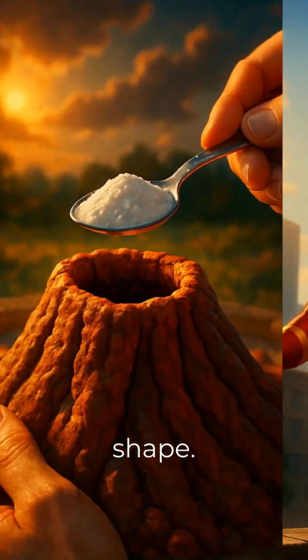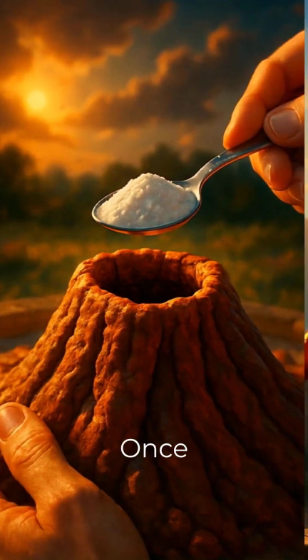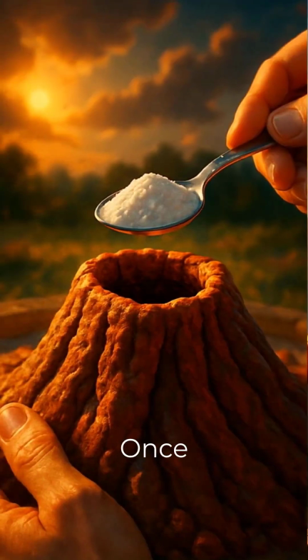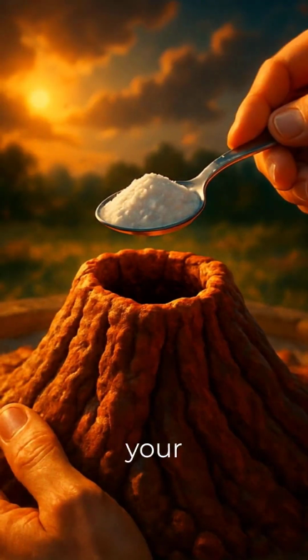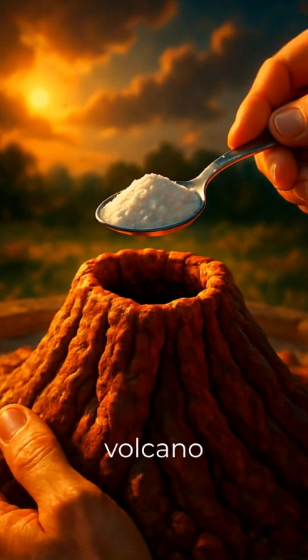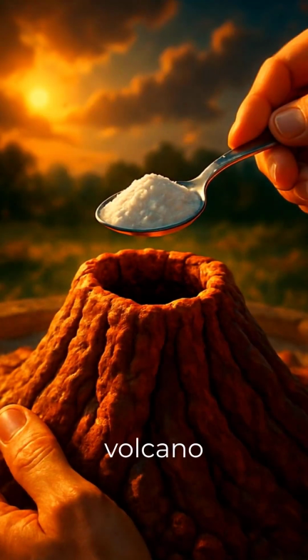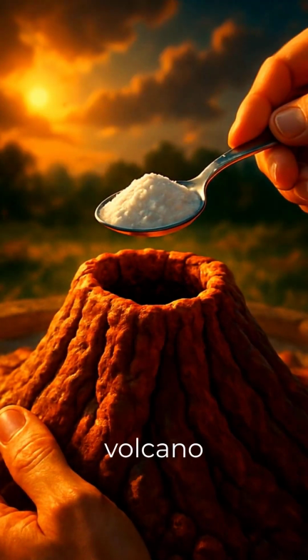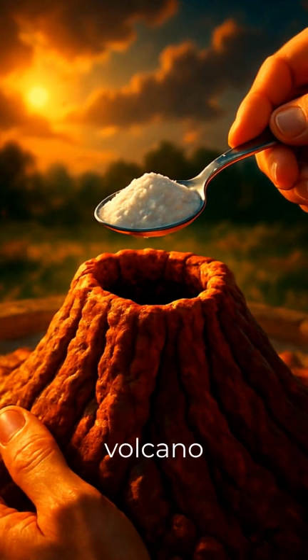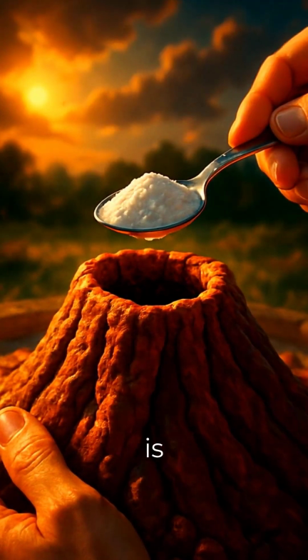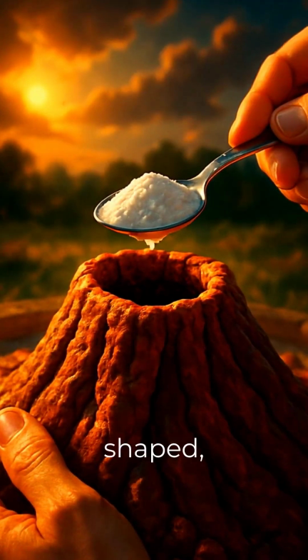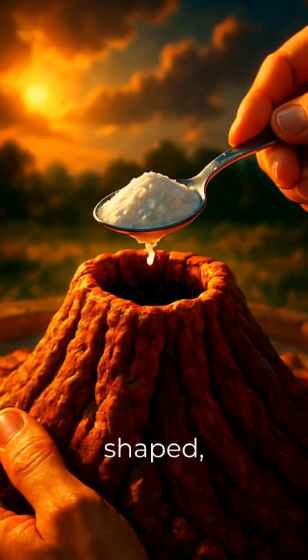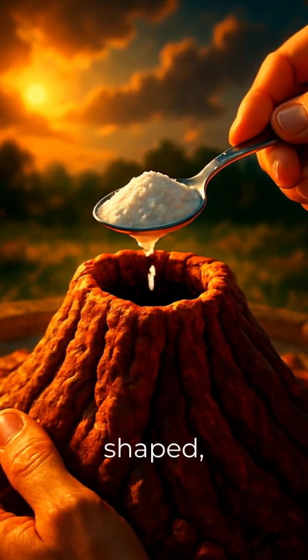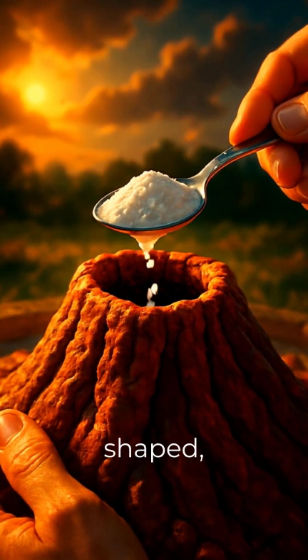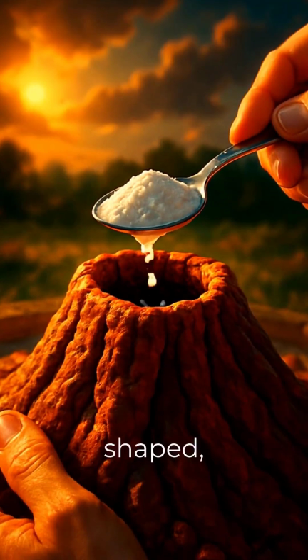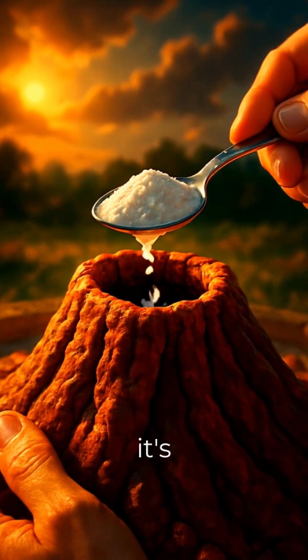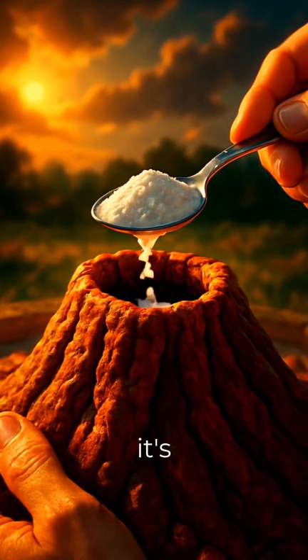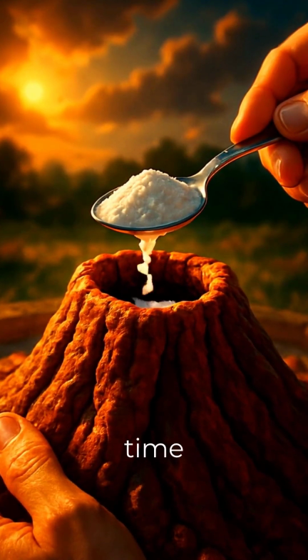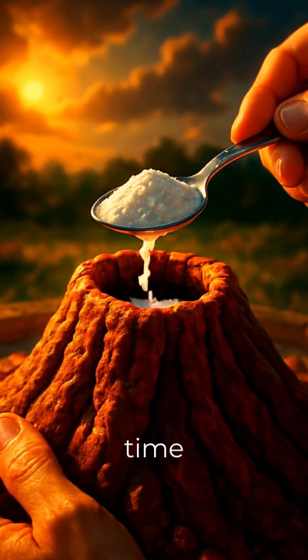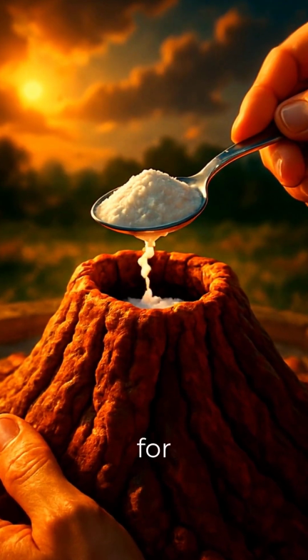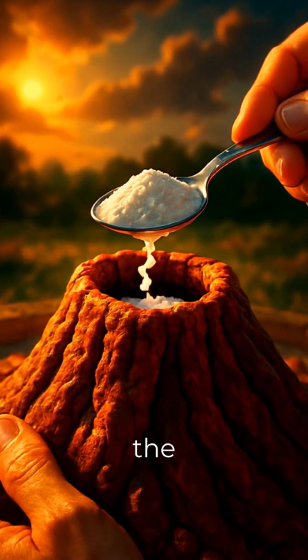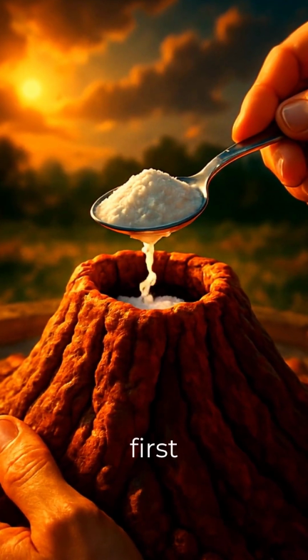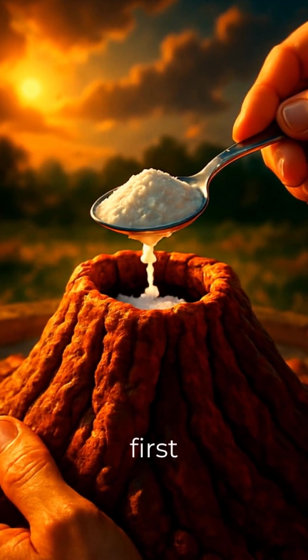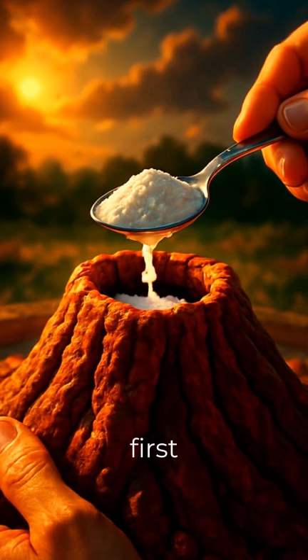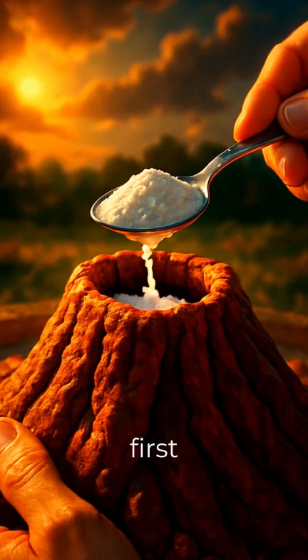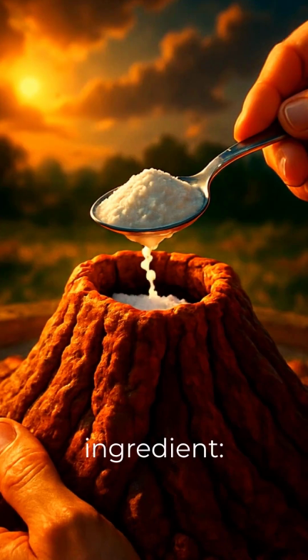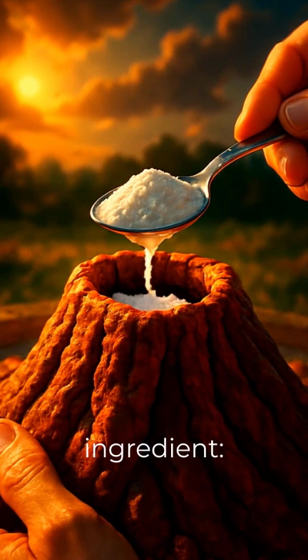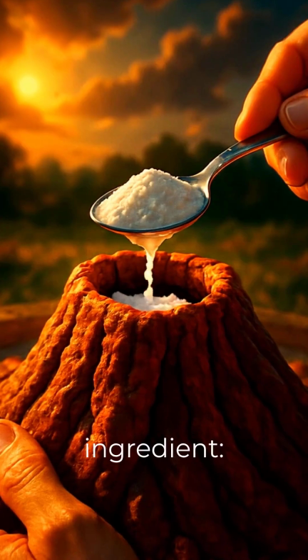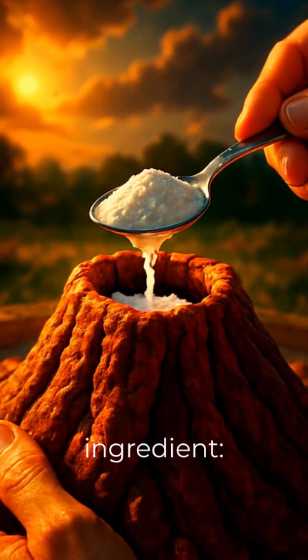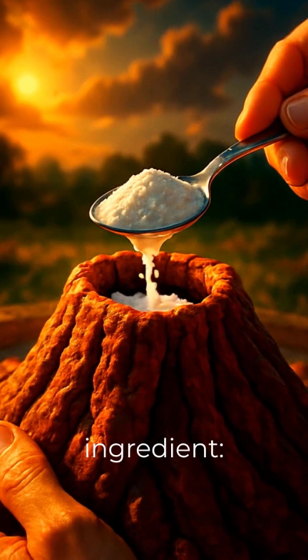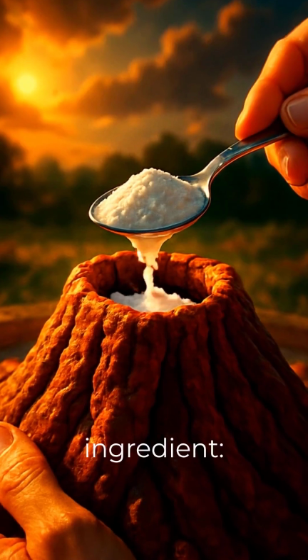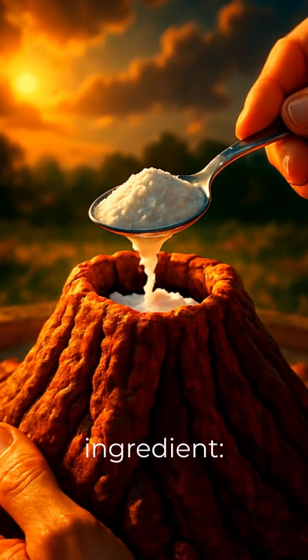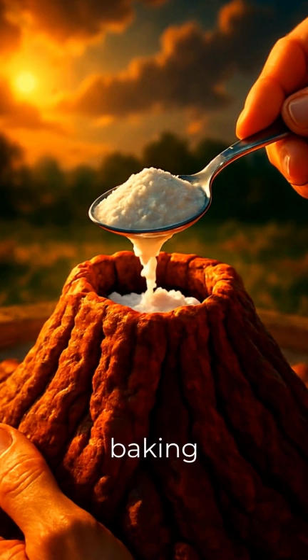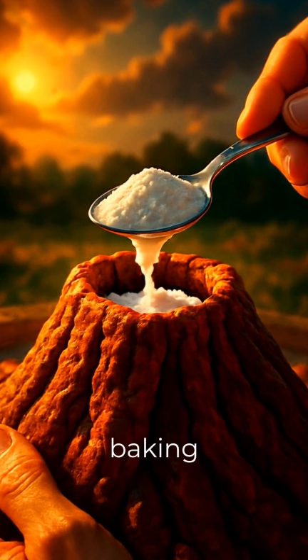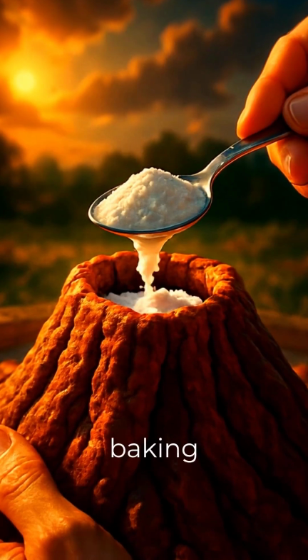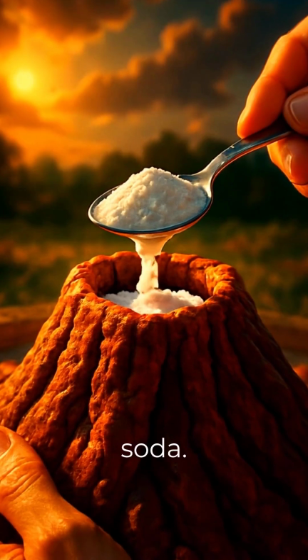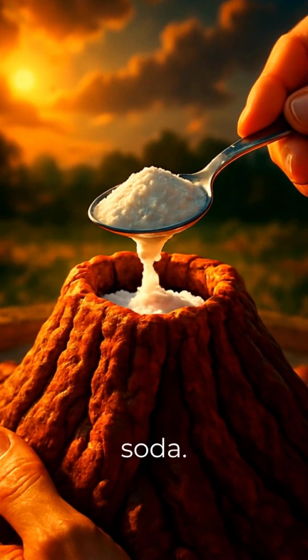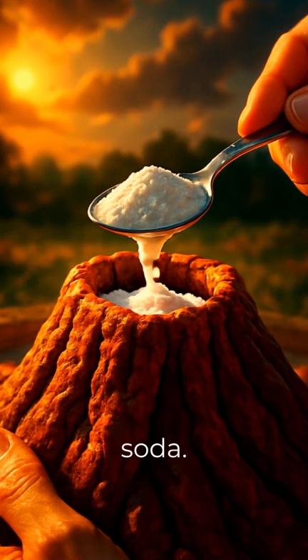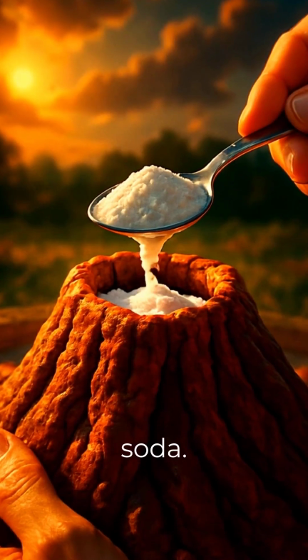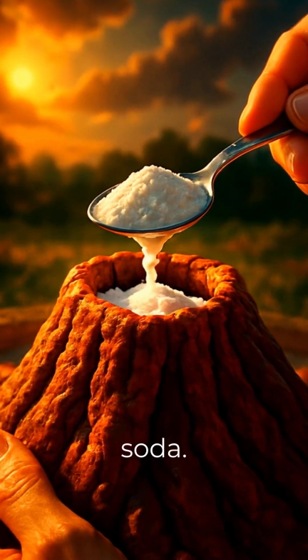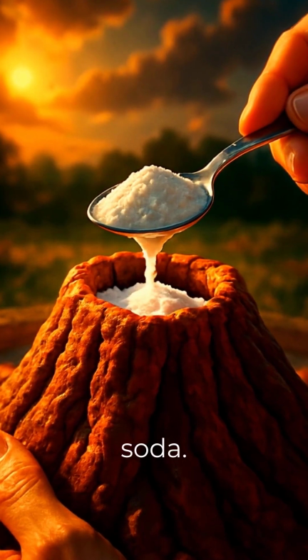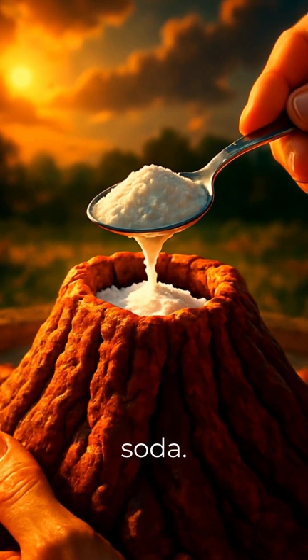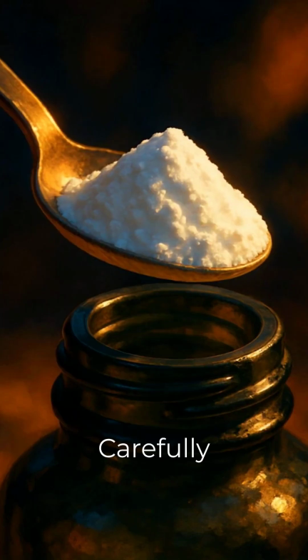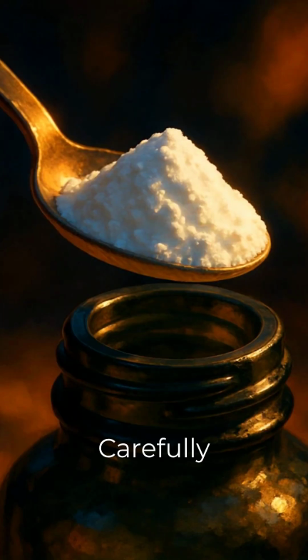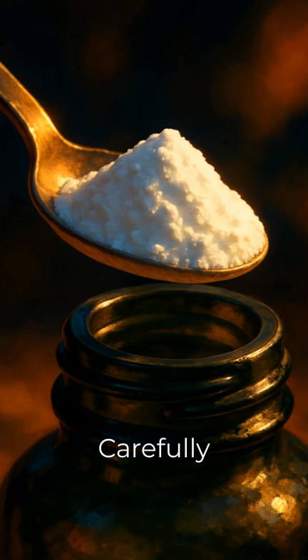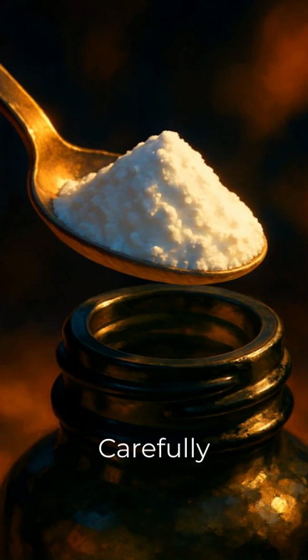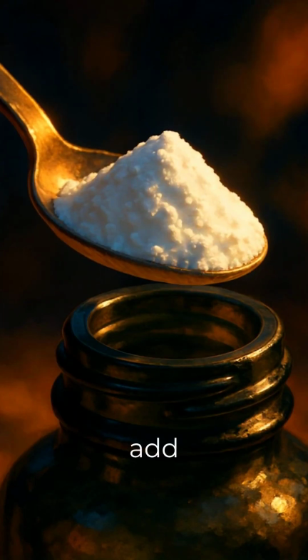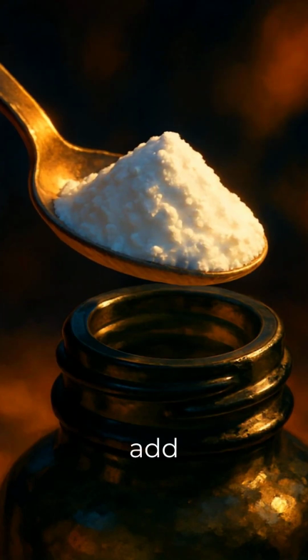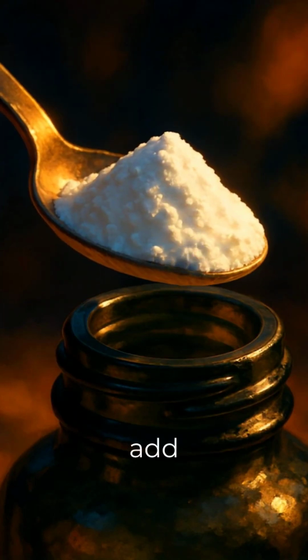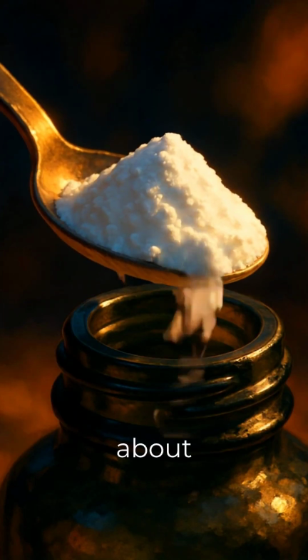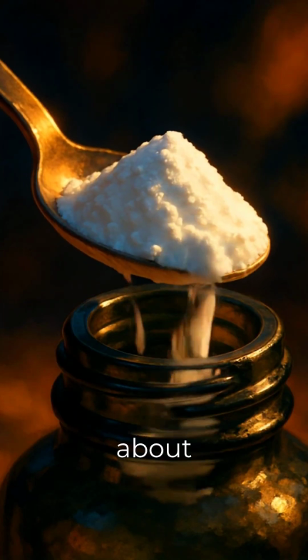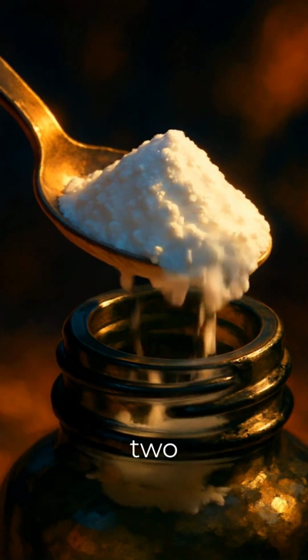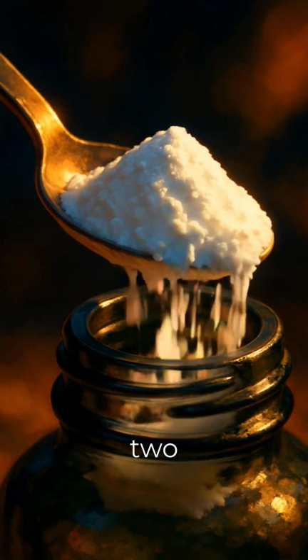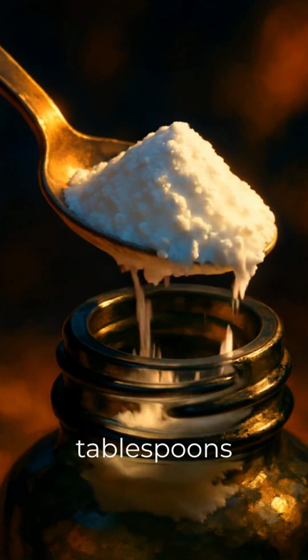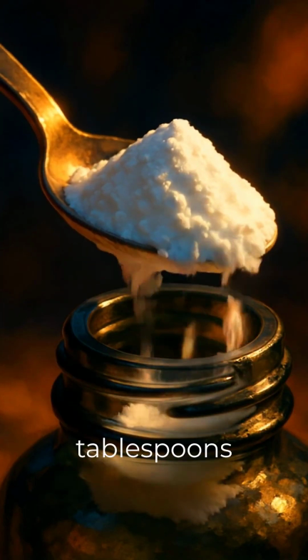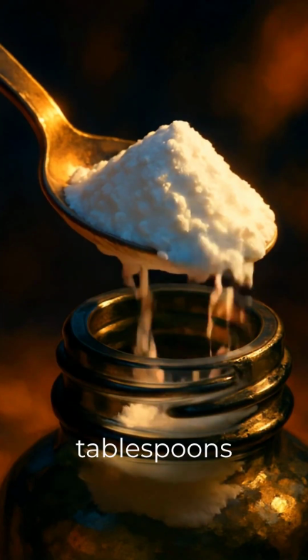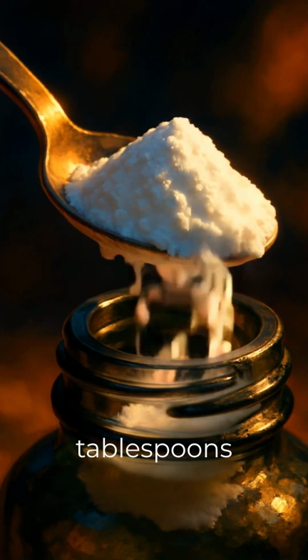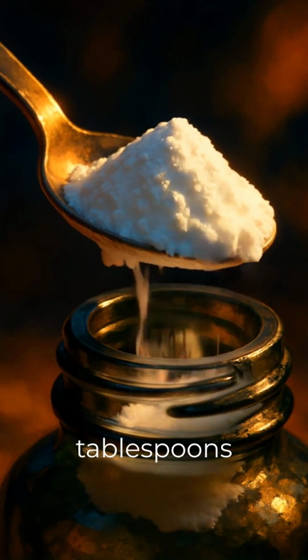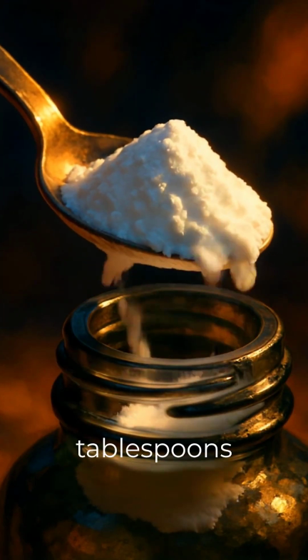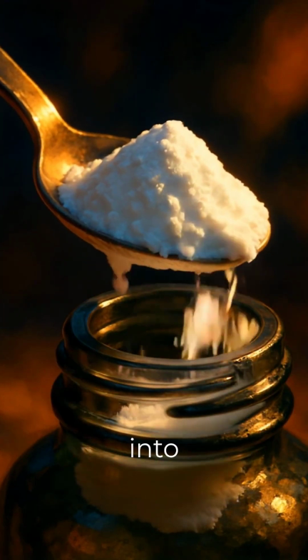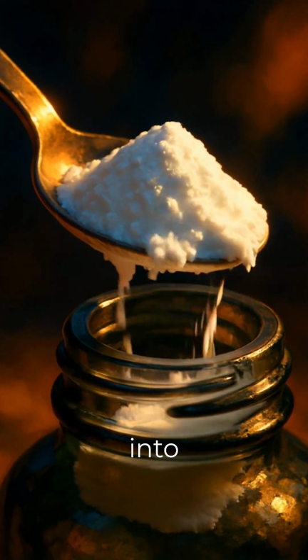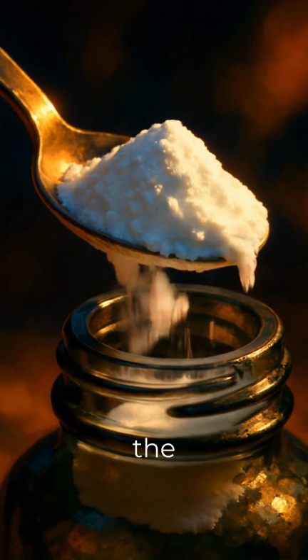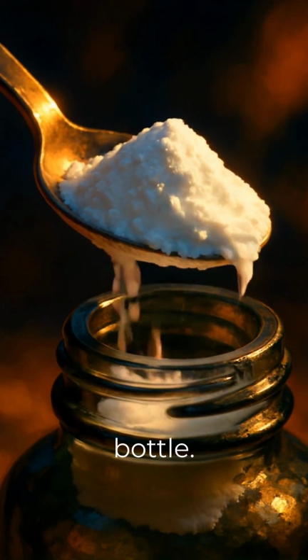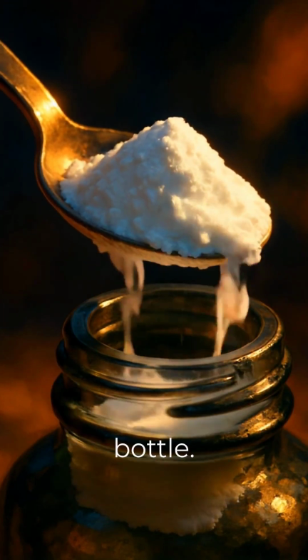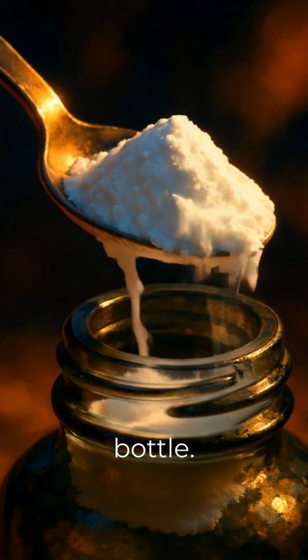Once your volcano is shaped, it's time for the first ingredient: baking soda. Carefully add about two tablespoons into the bottle.